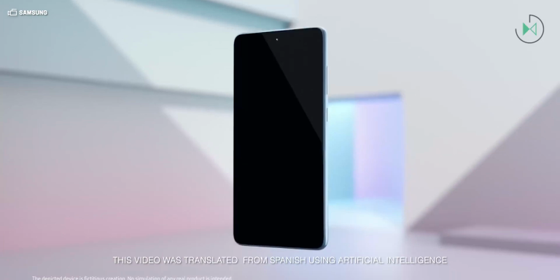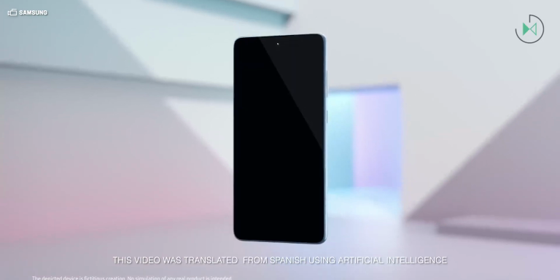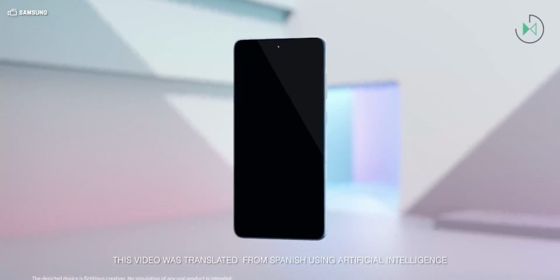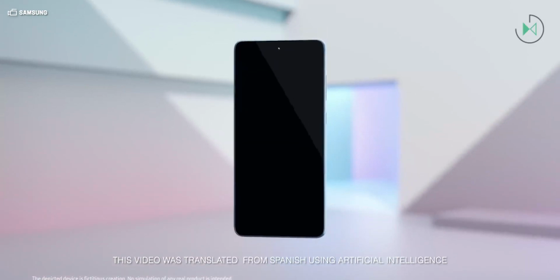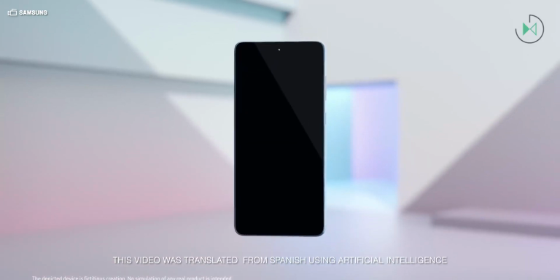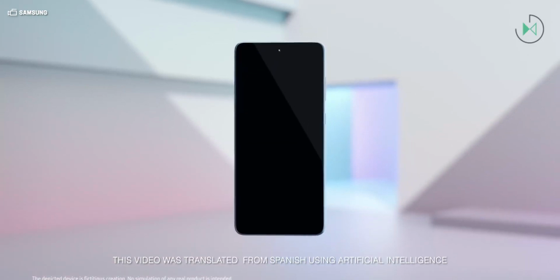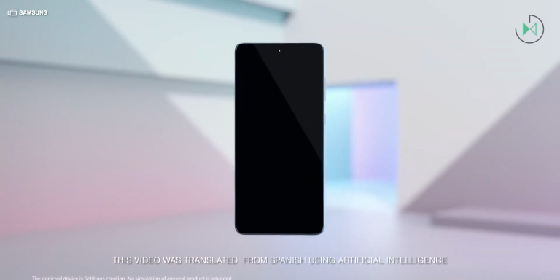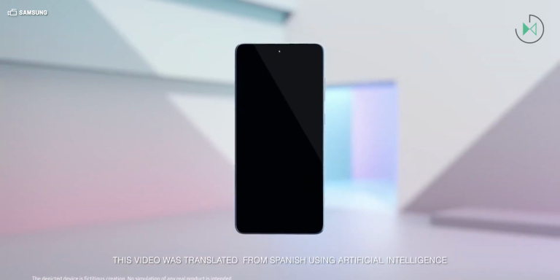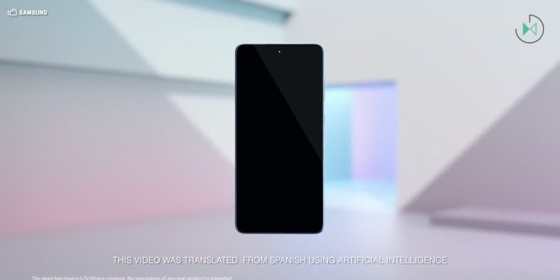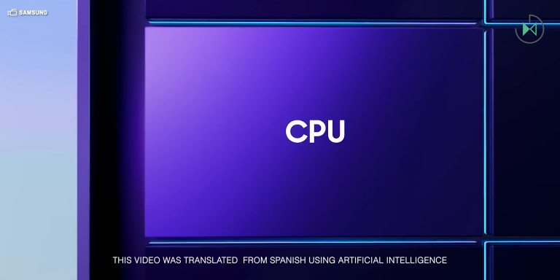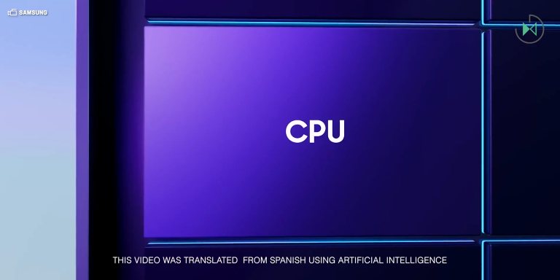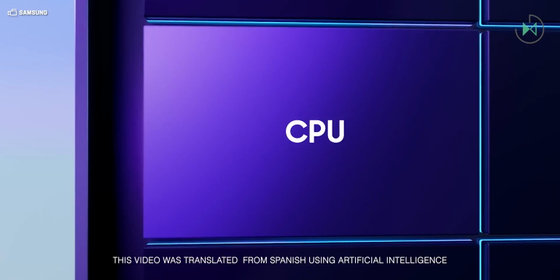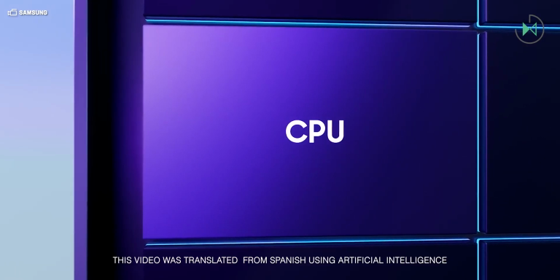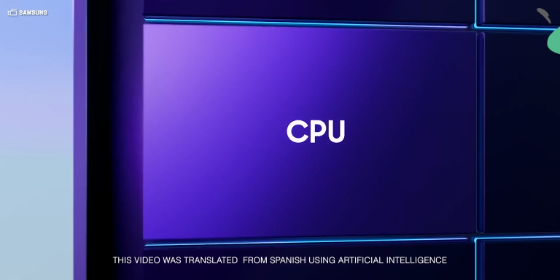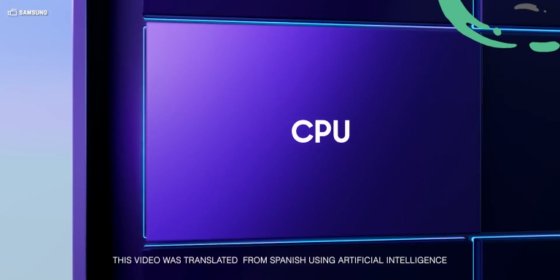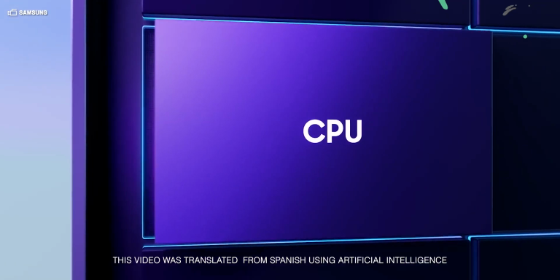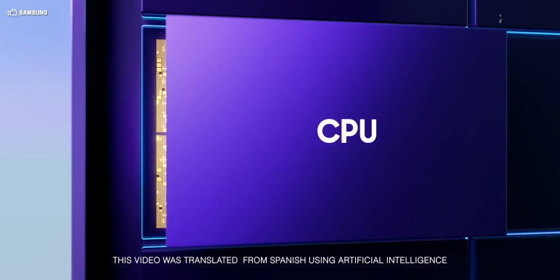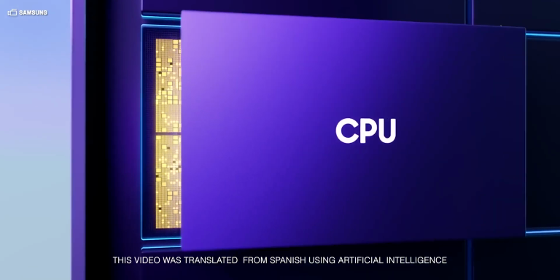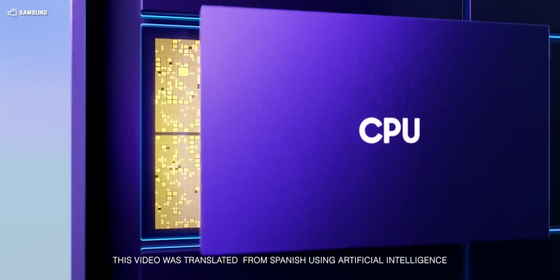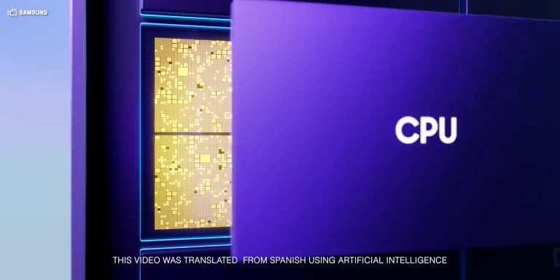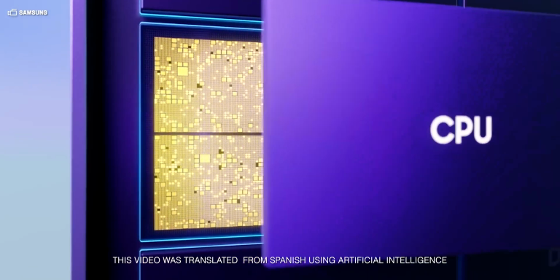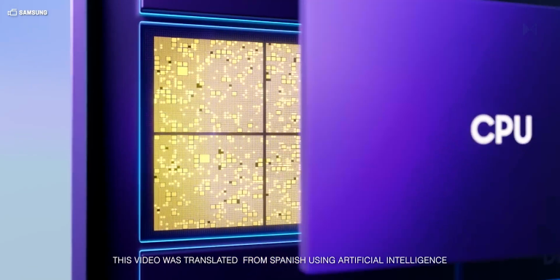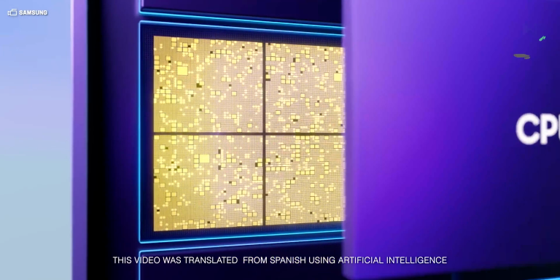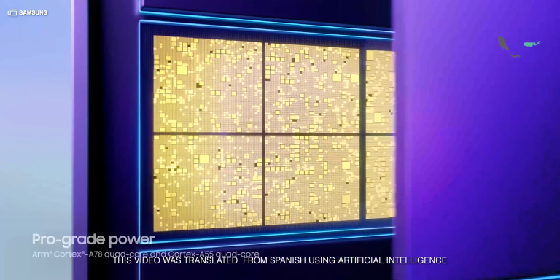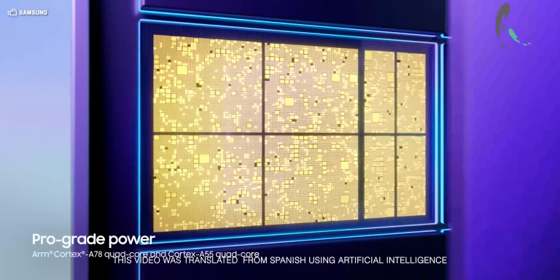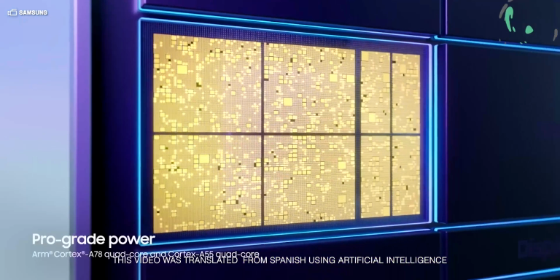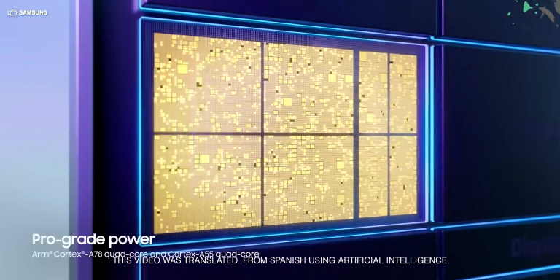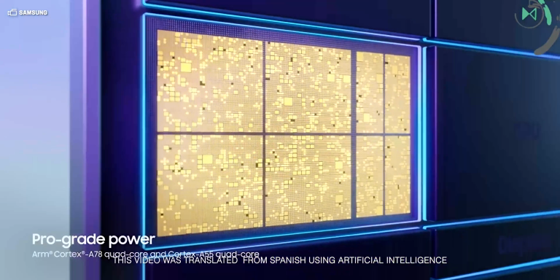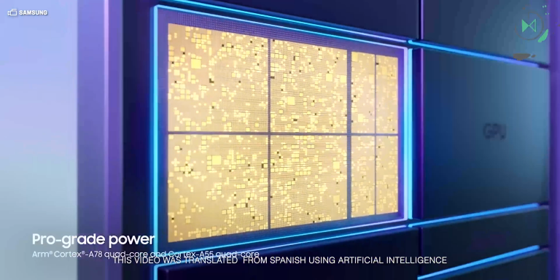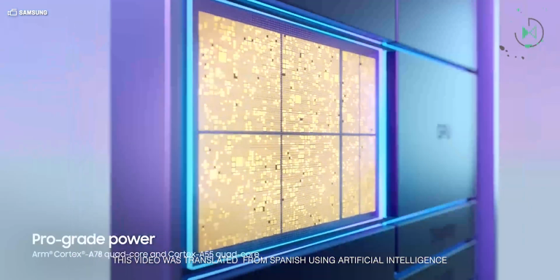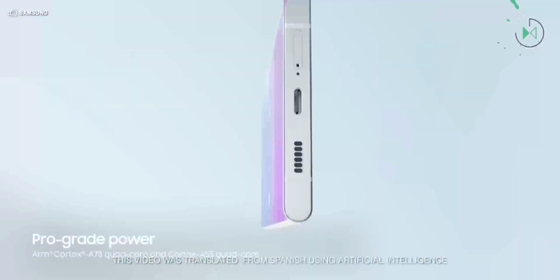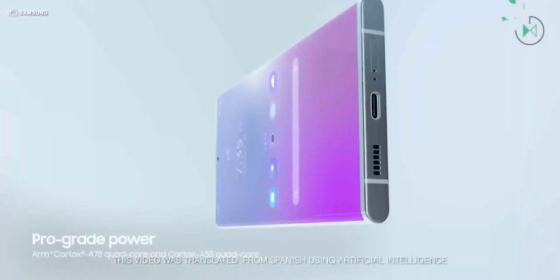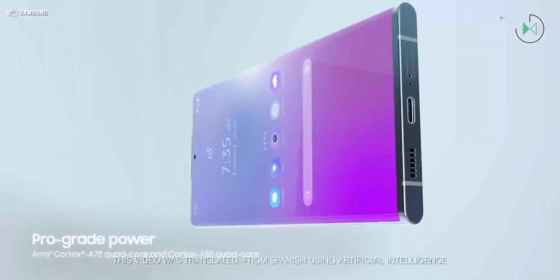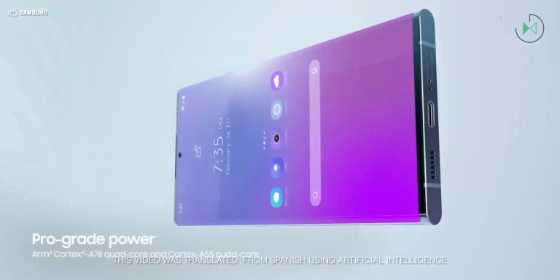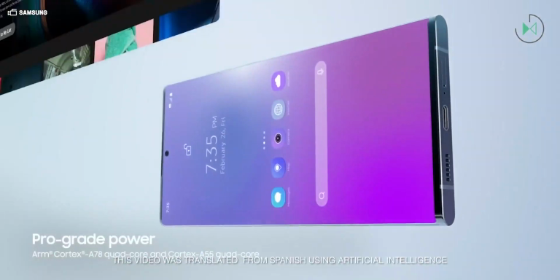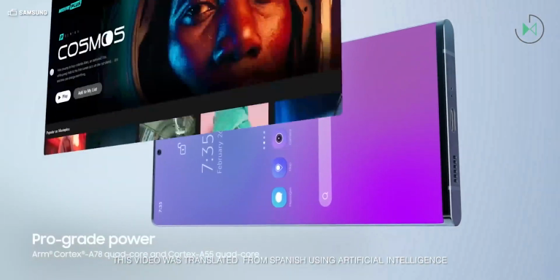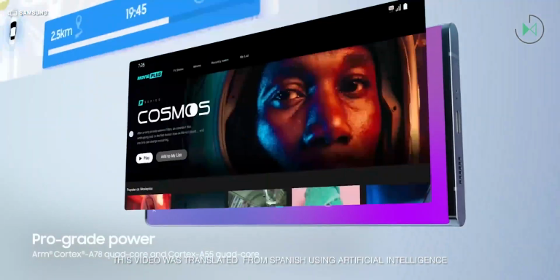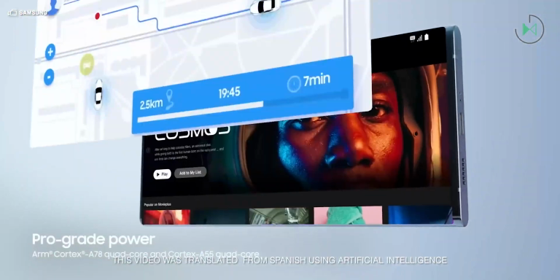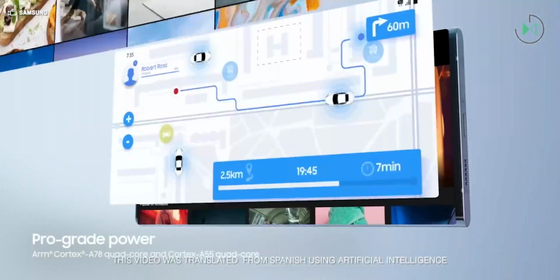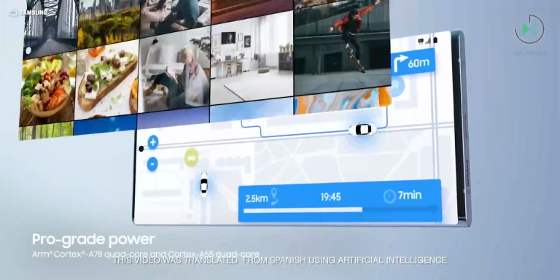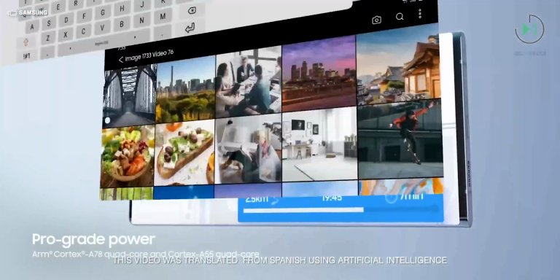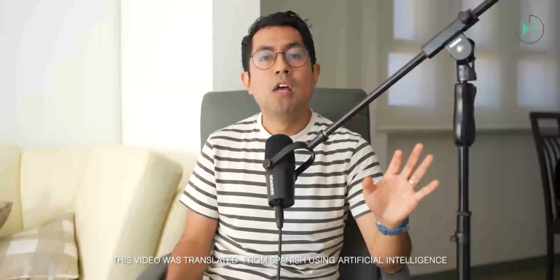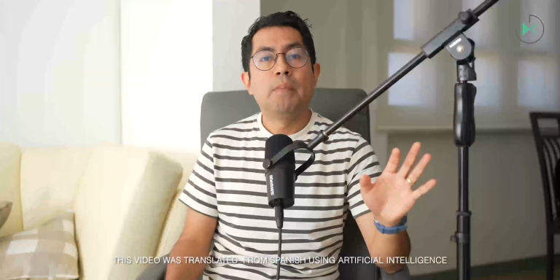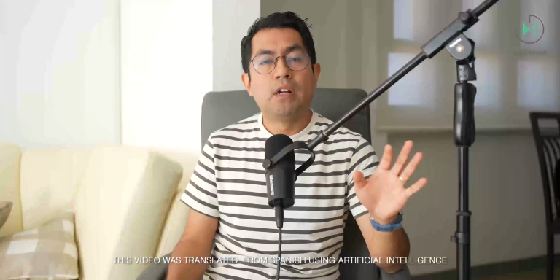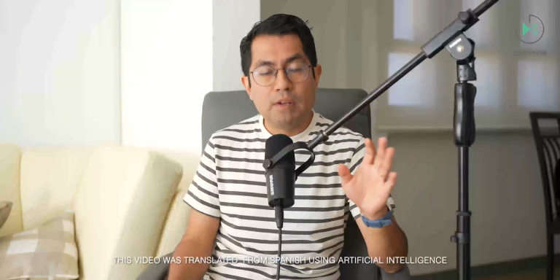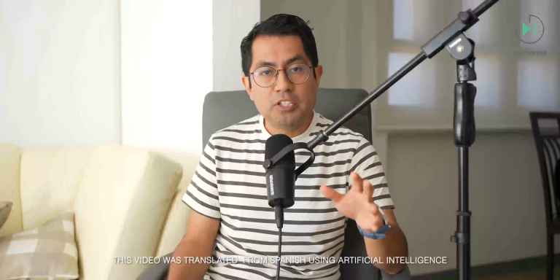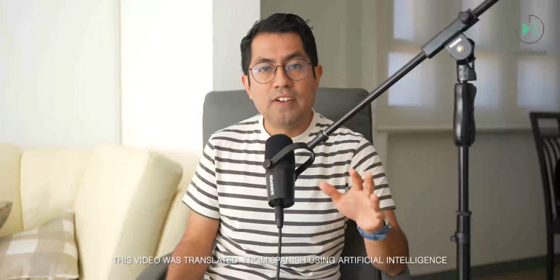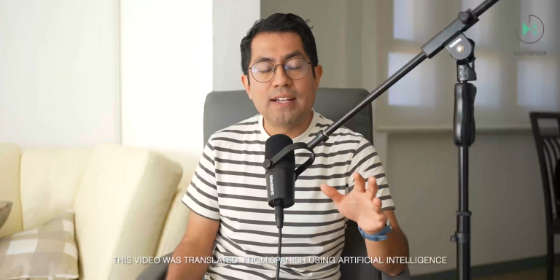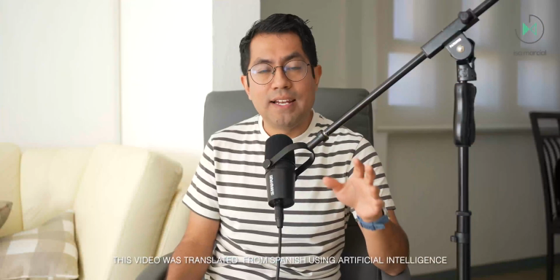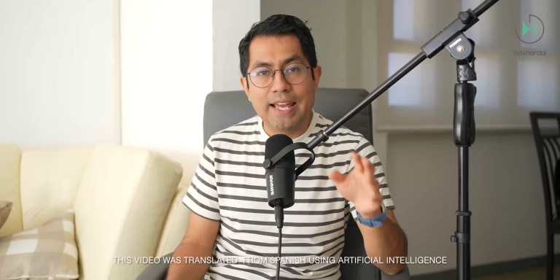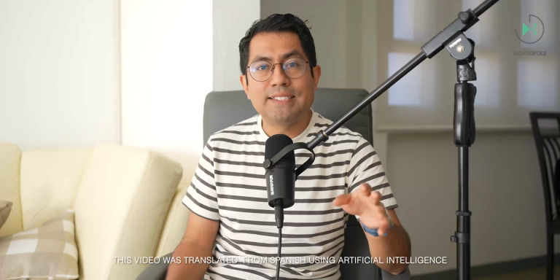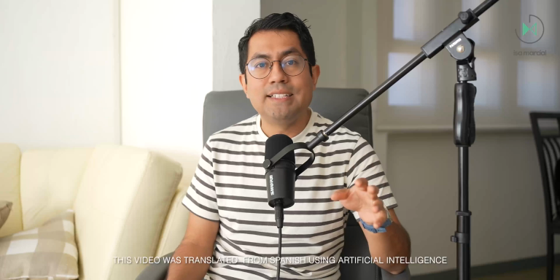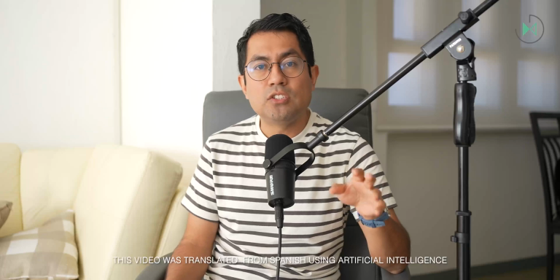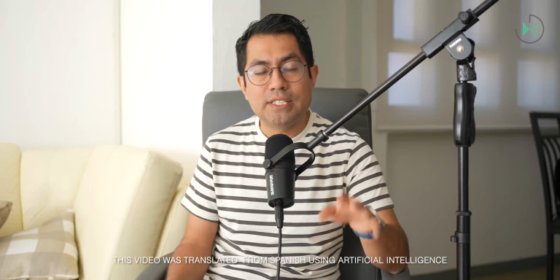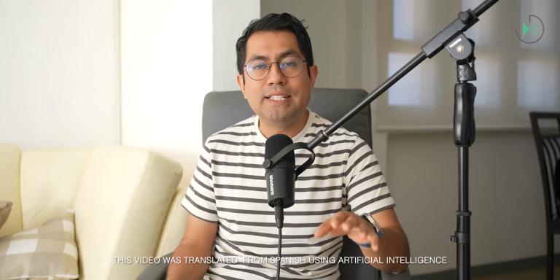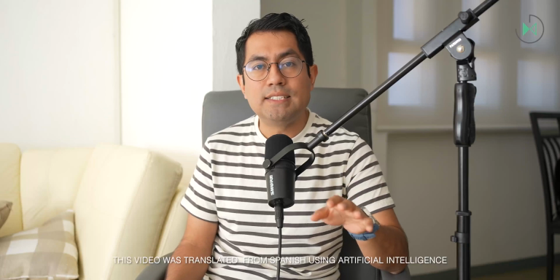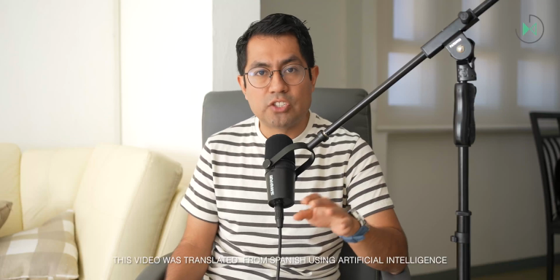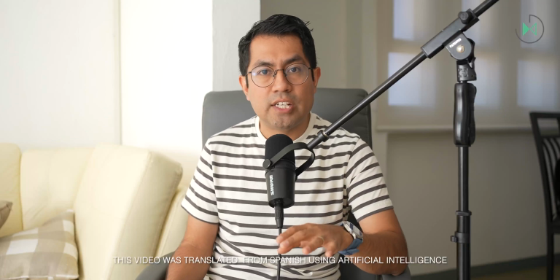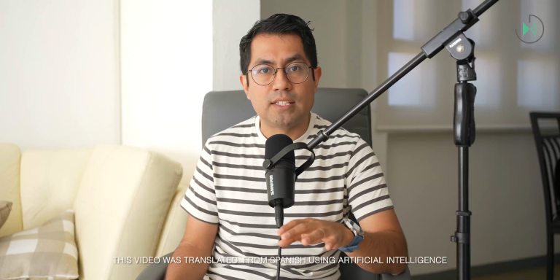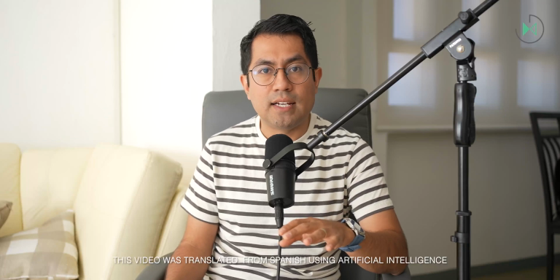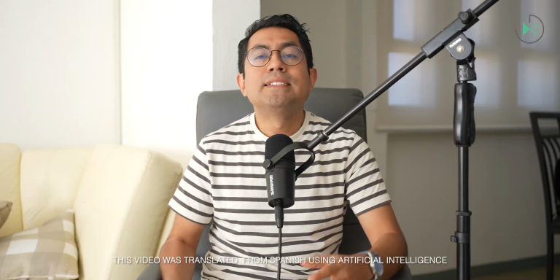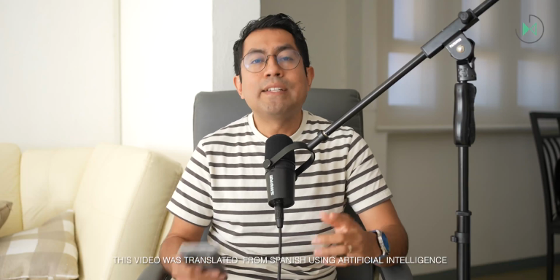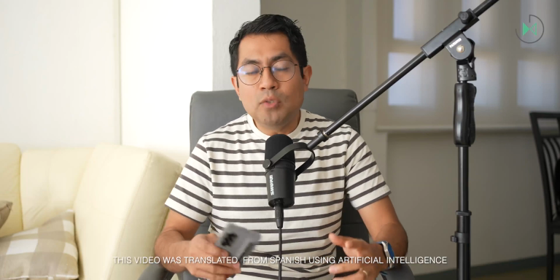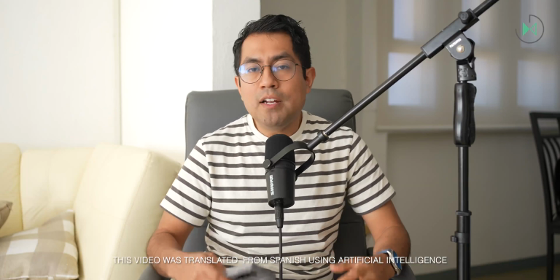Samsung has just introduced a new one. I know that maybe this news does not excite many, but let's talk about the Exynos 1580.